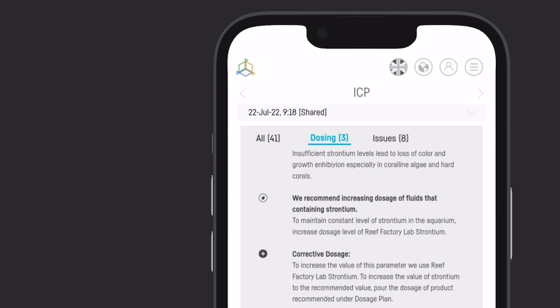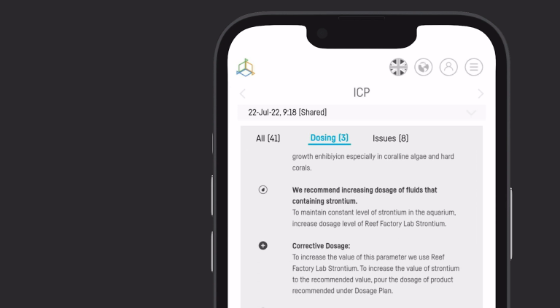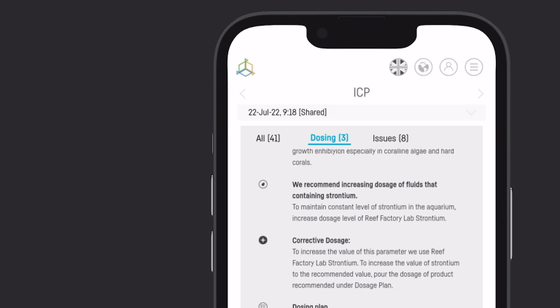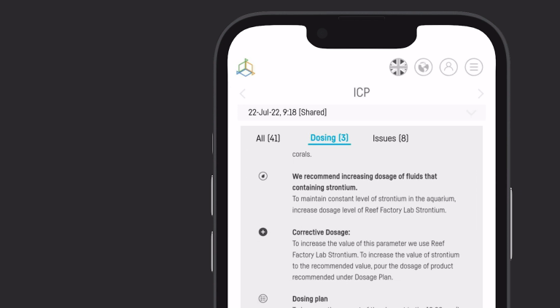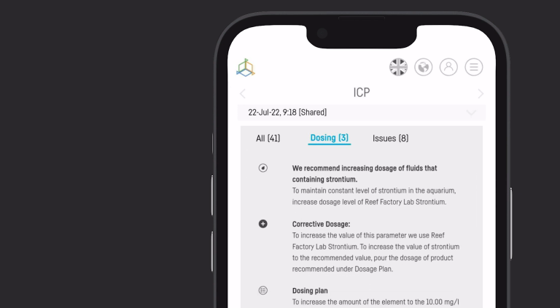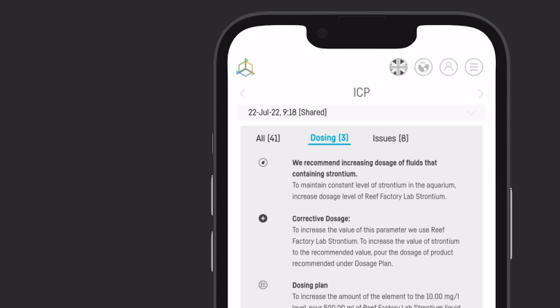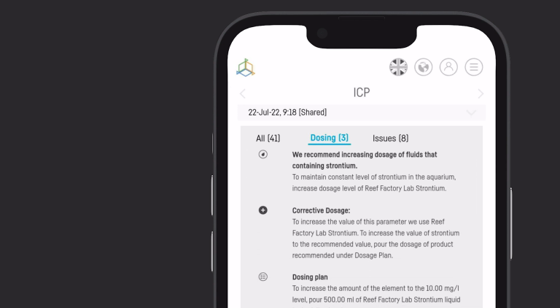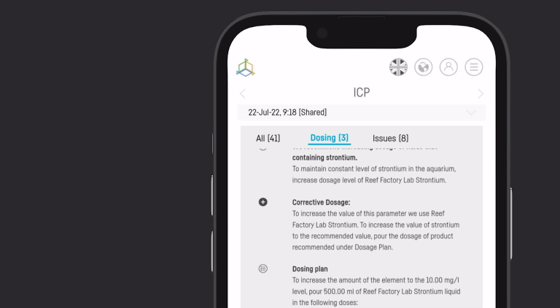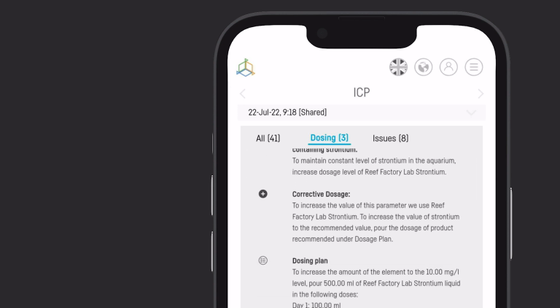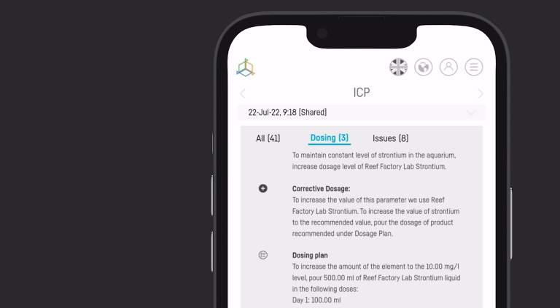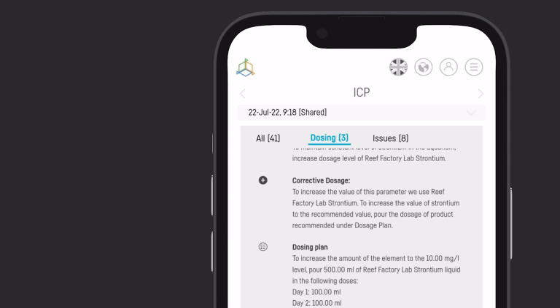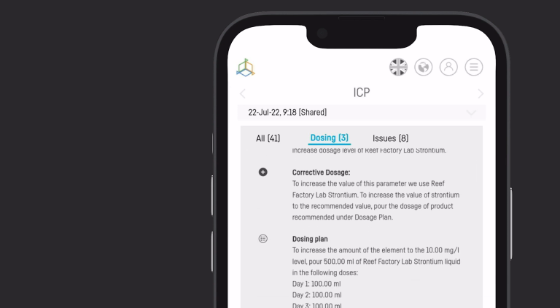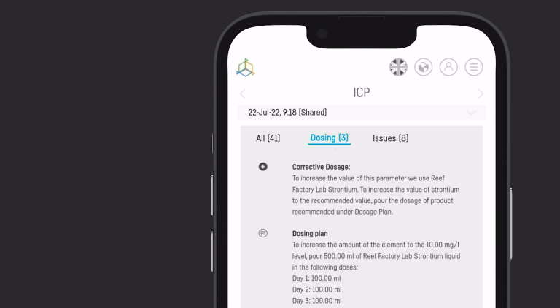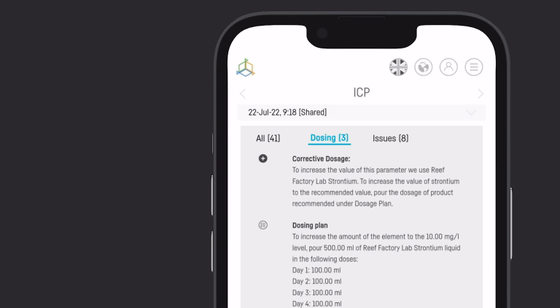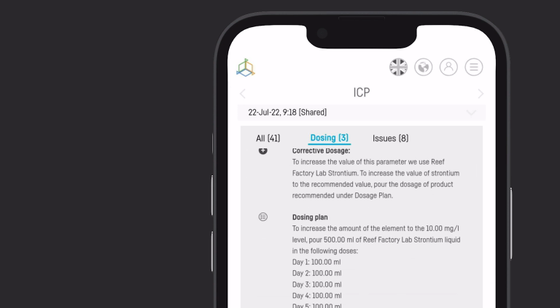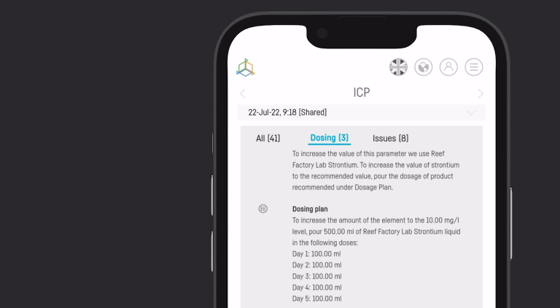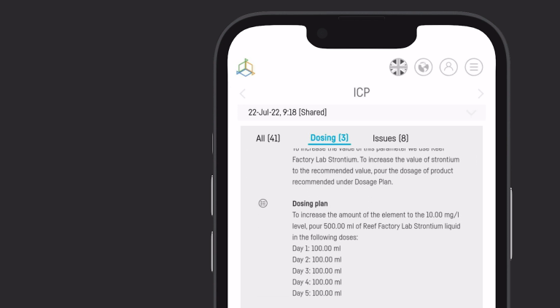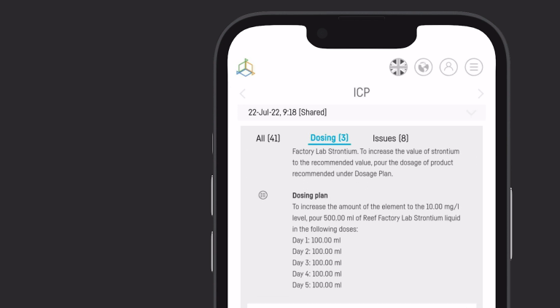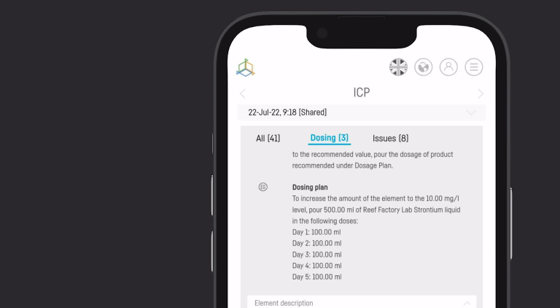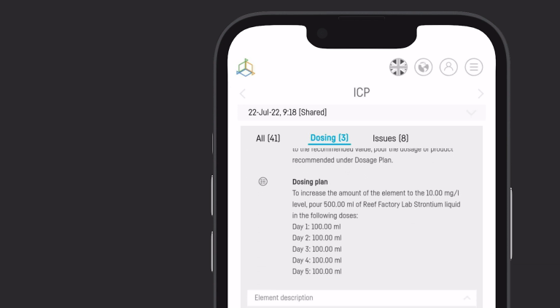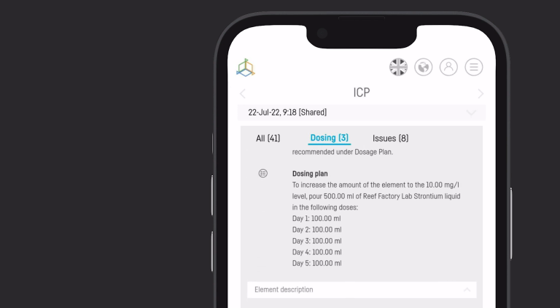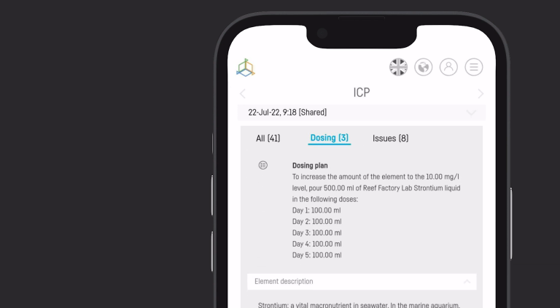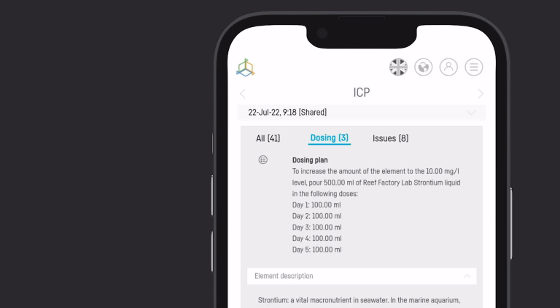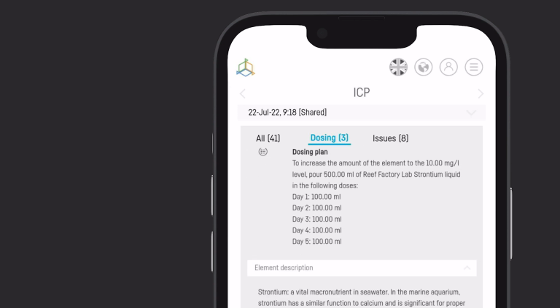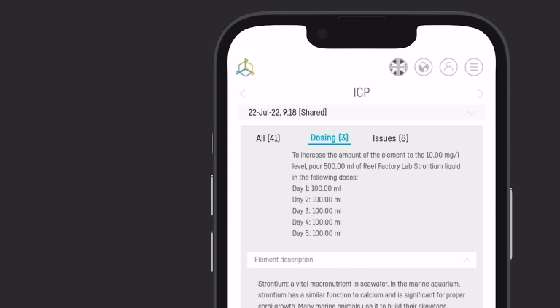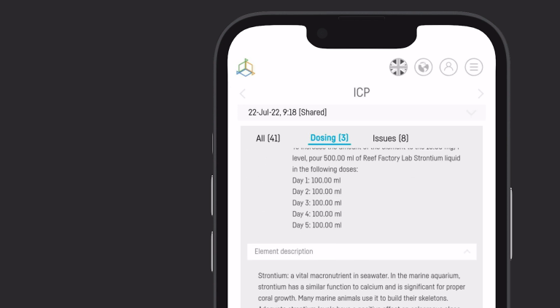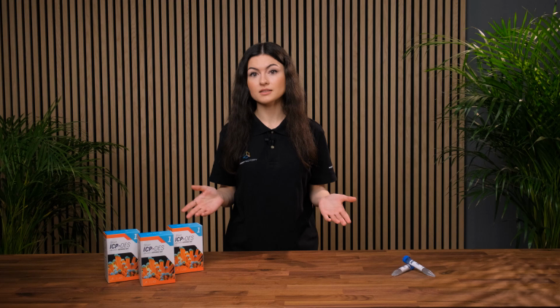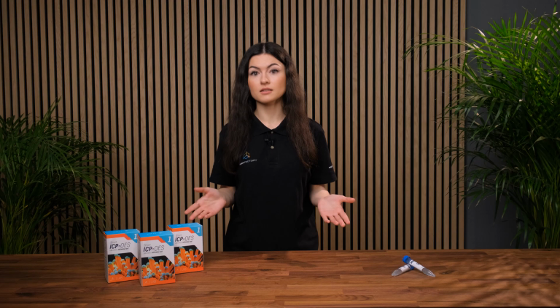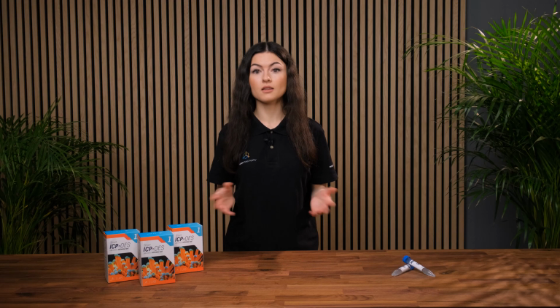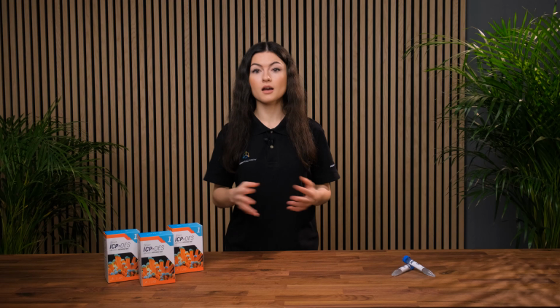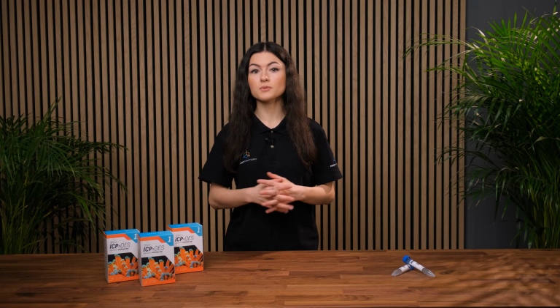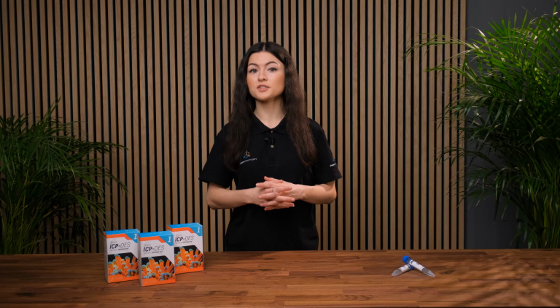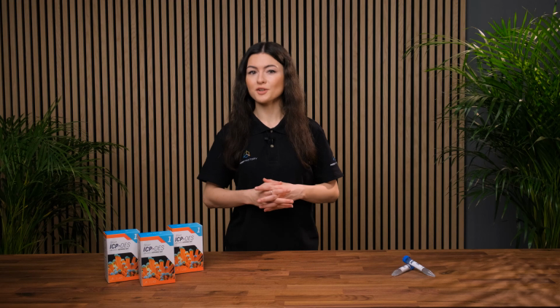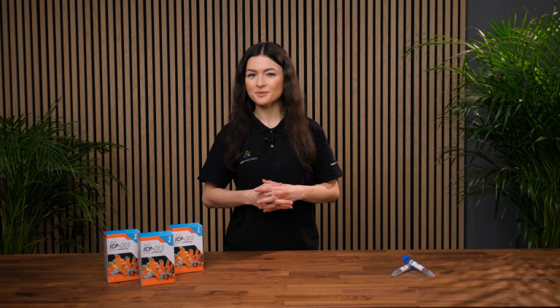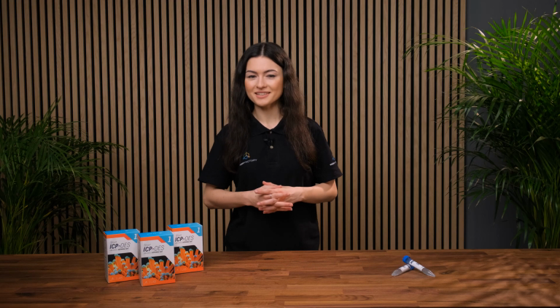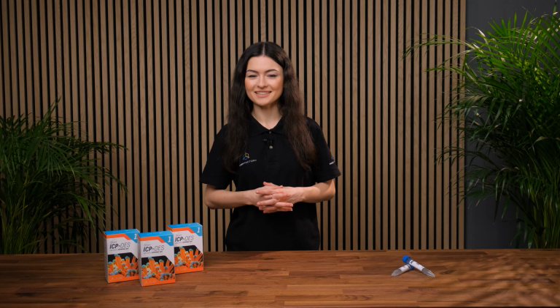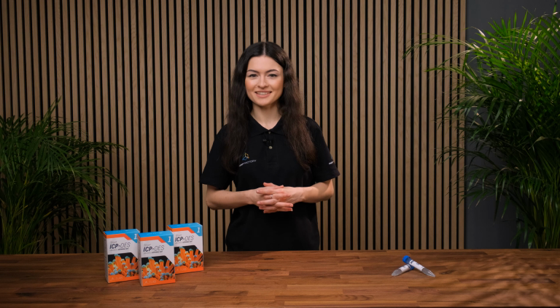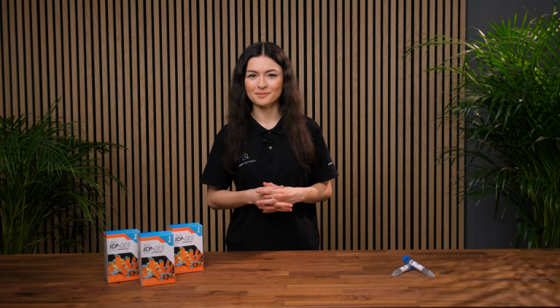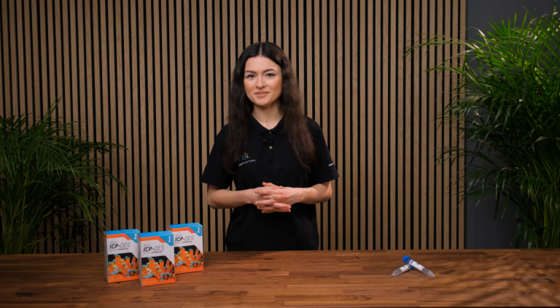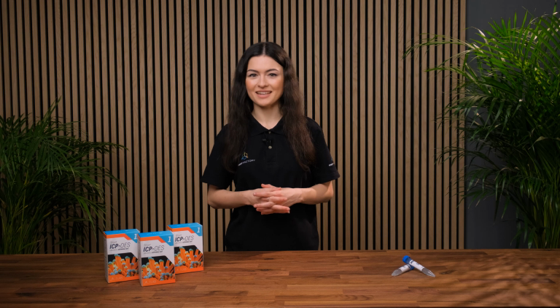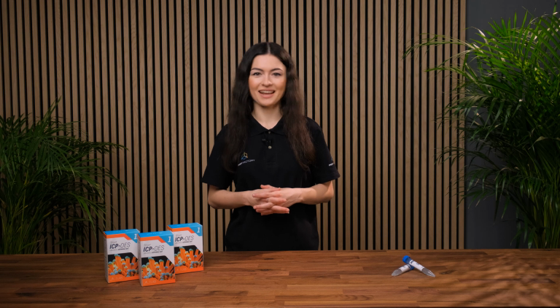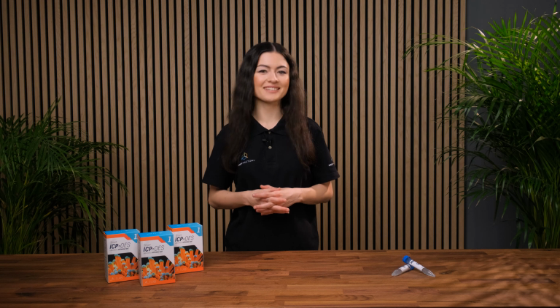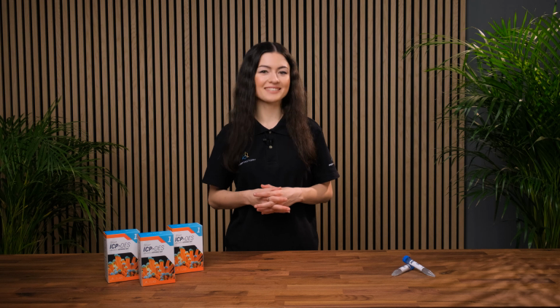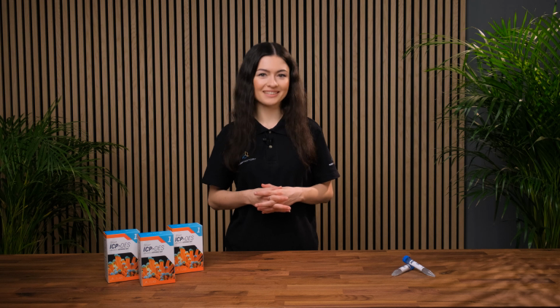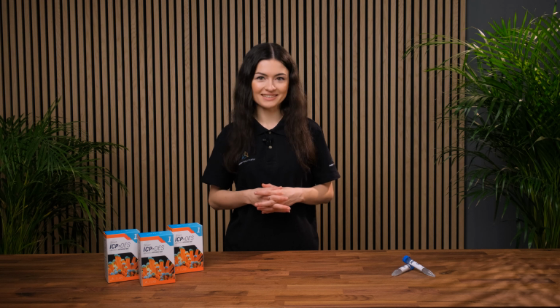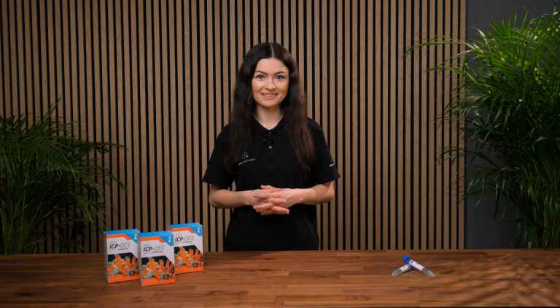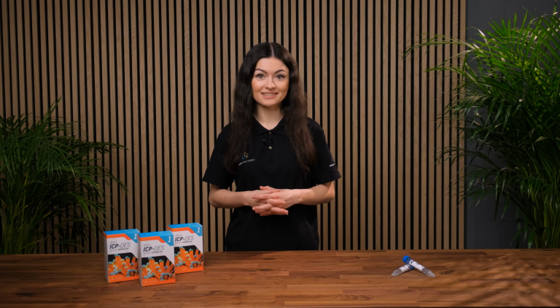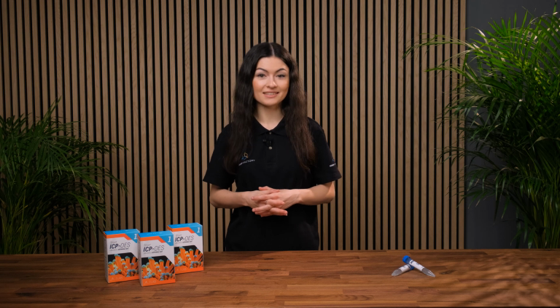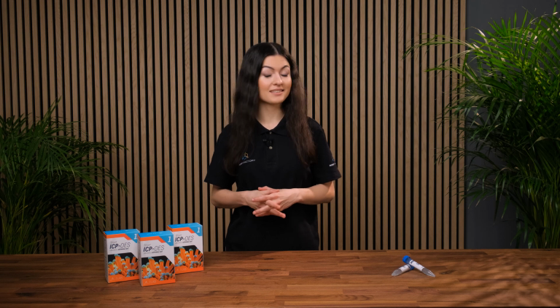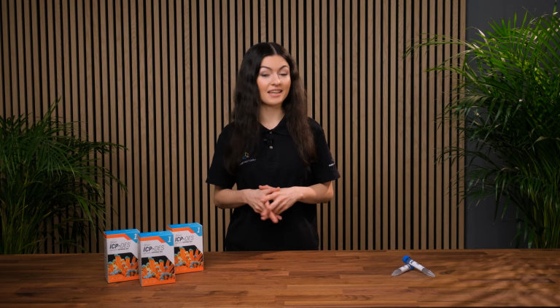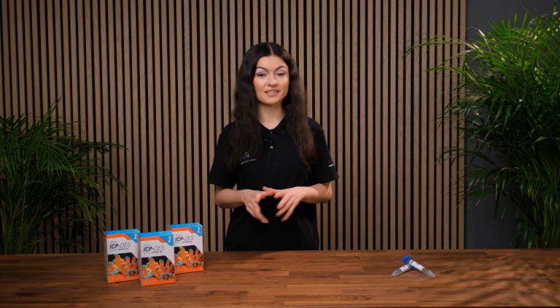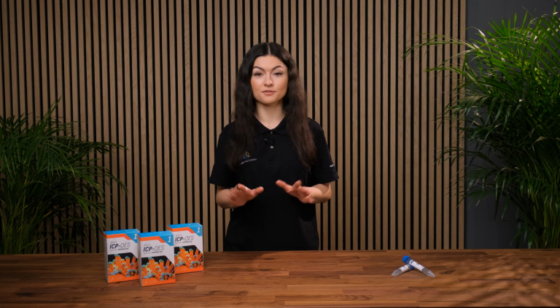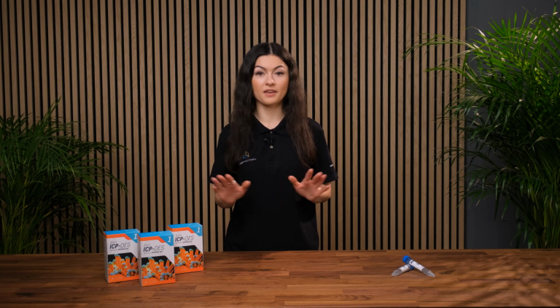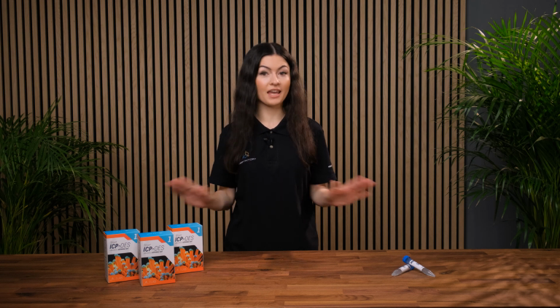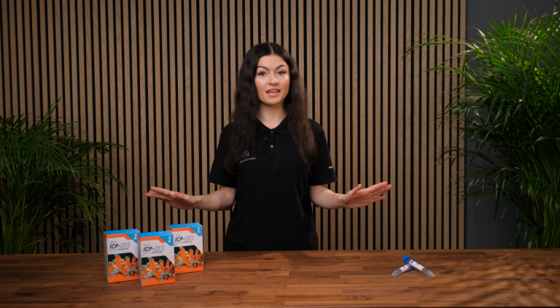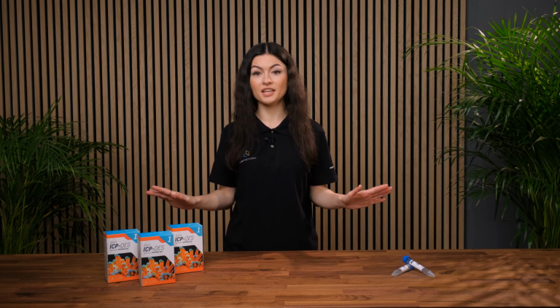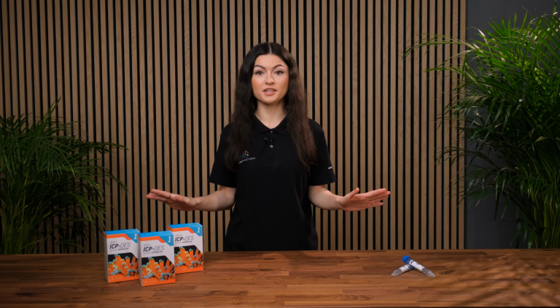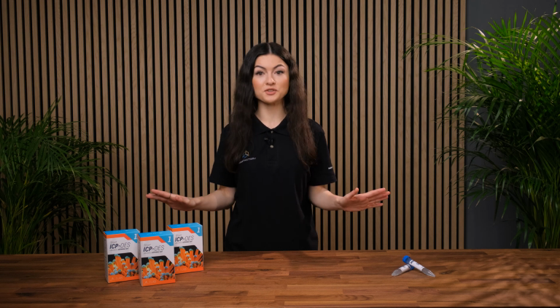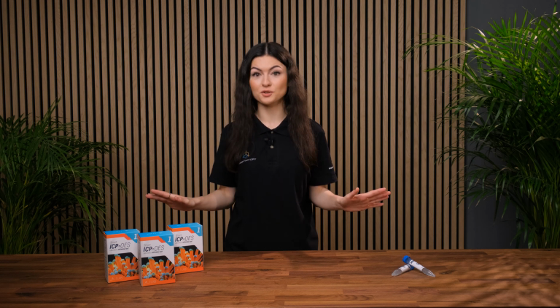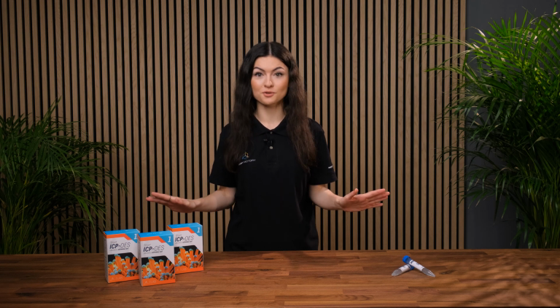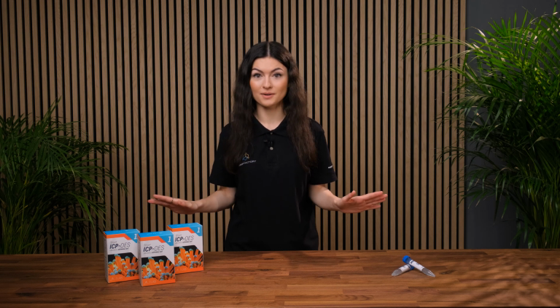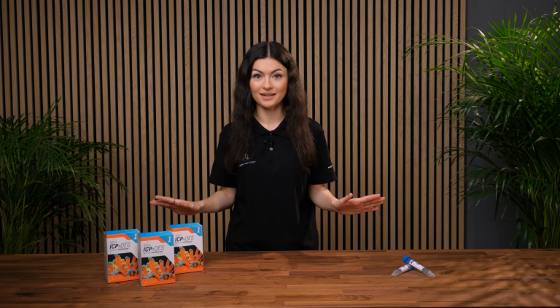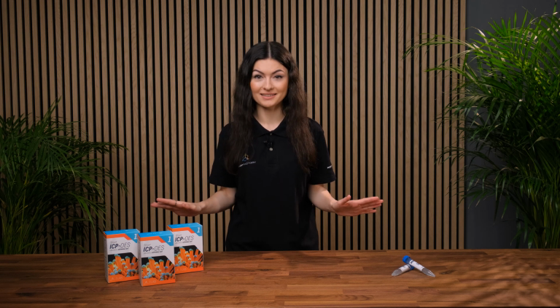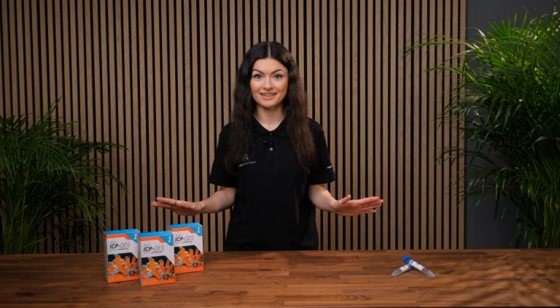There you will find a clear analysis of test results along with dosing tips and assistance in case of any issues arising.